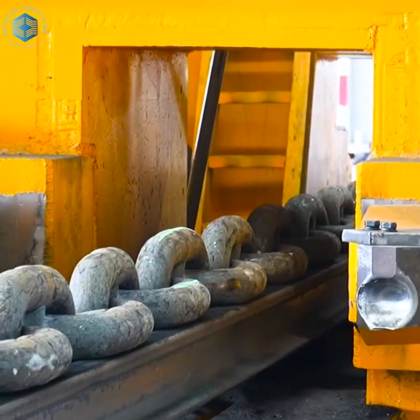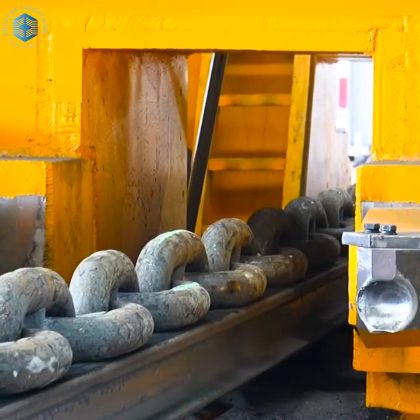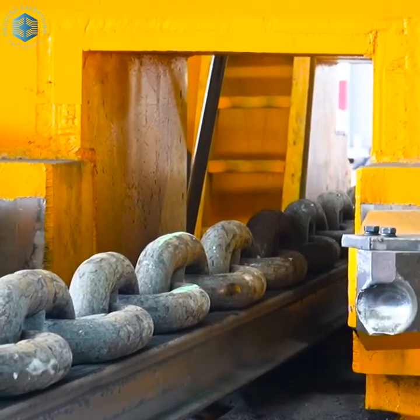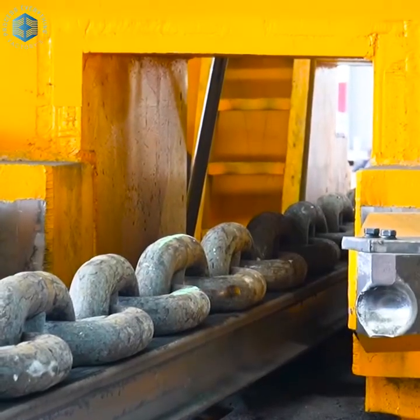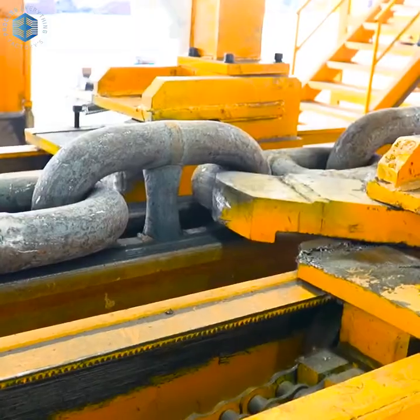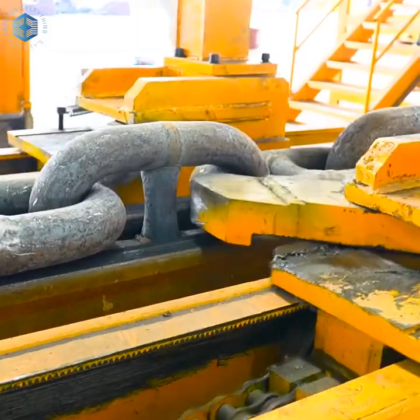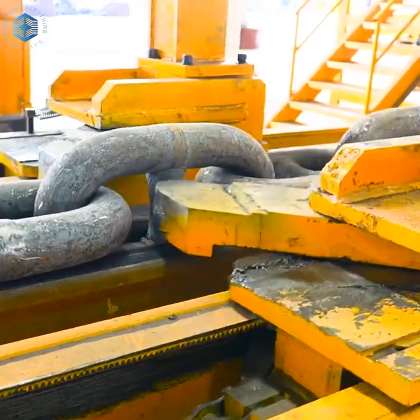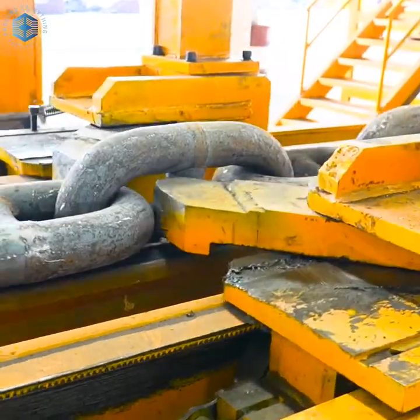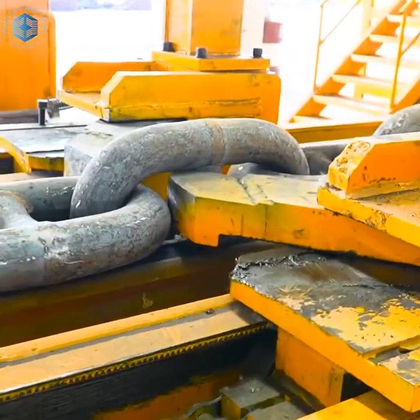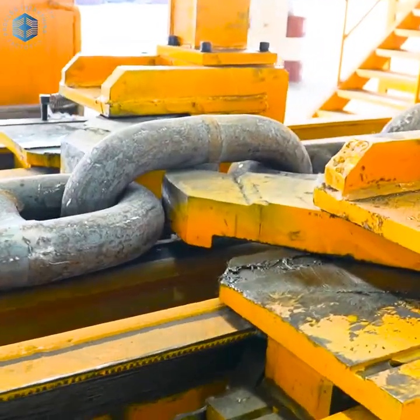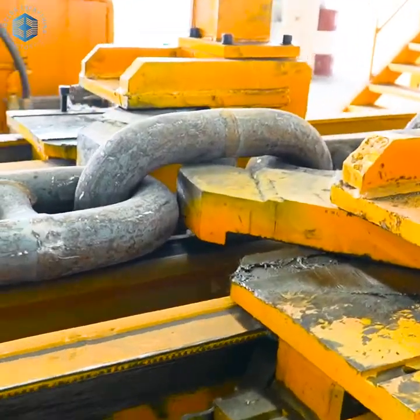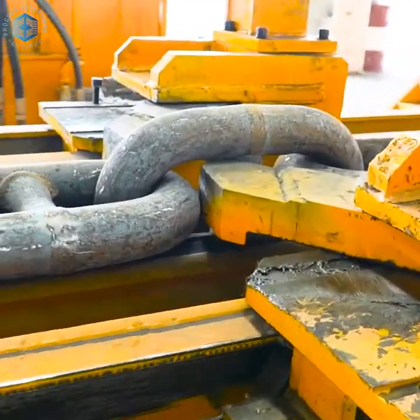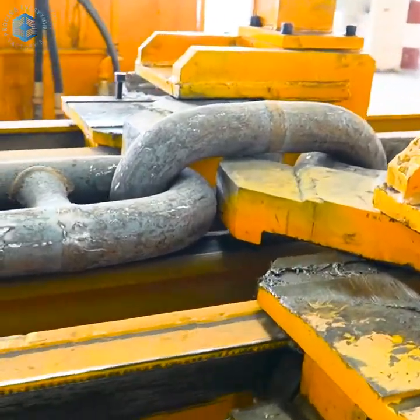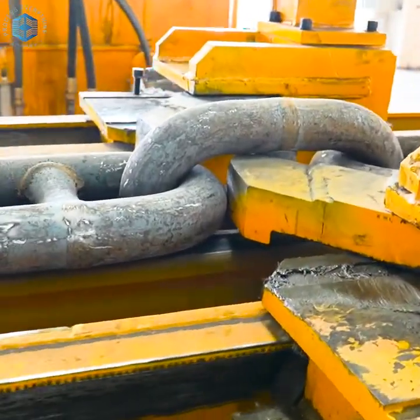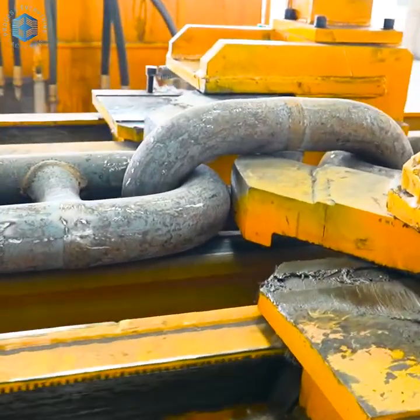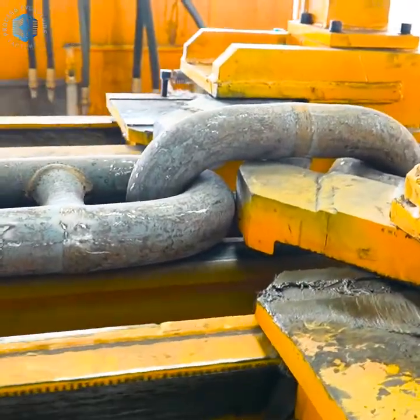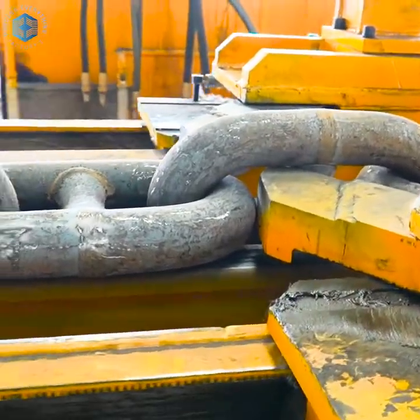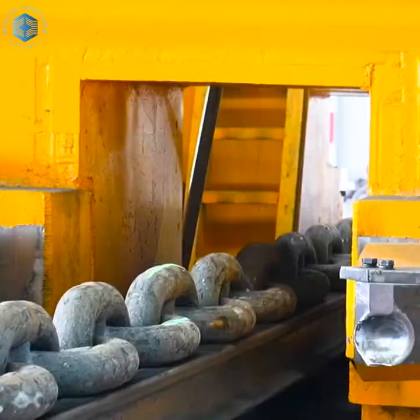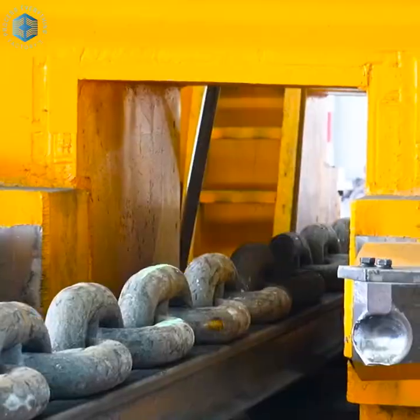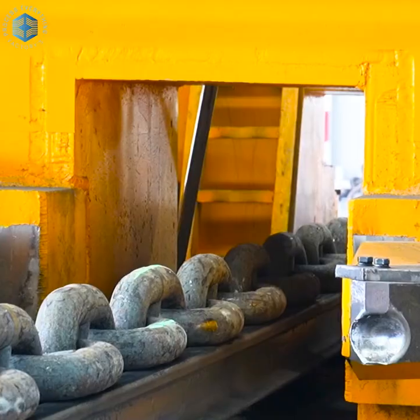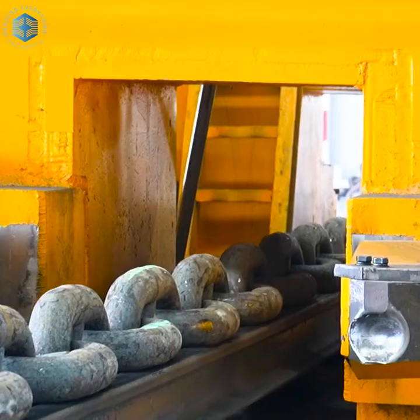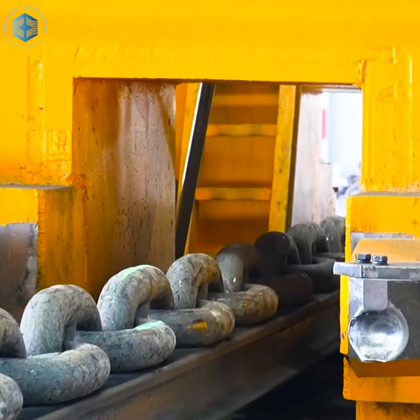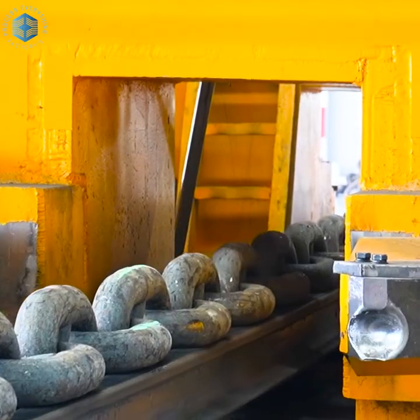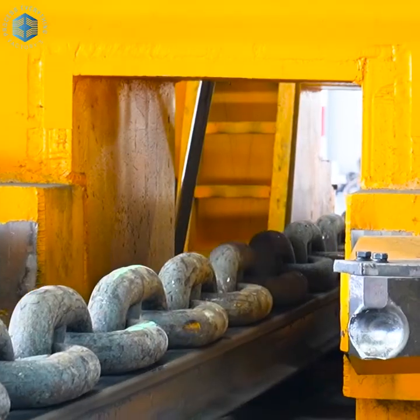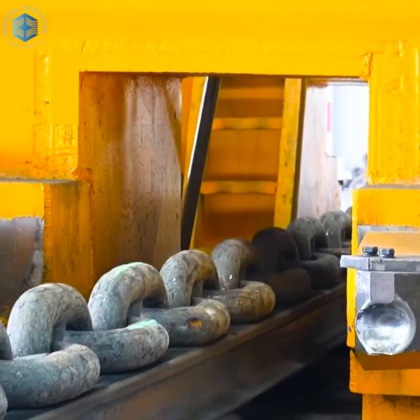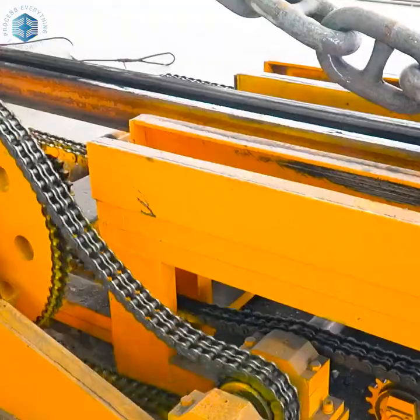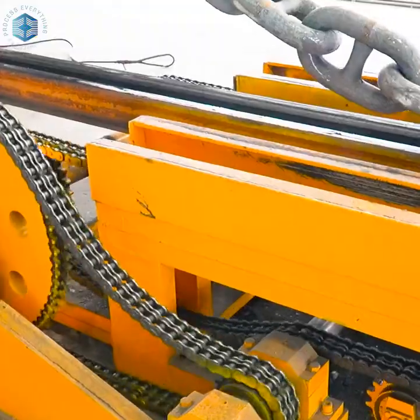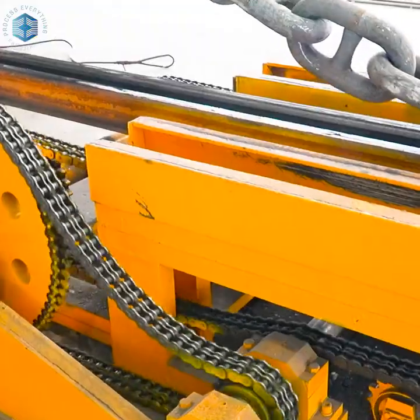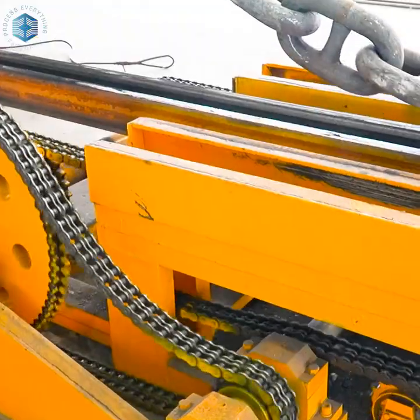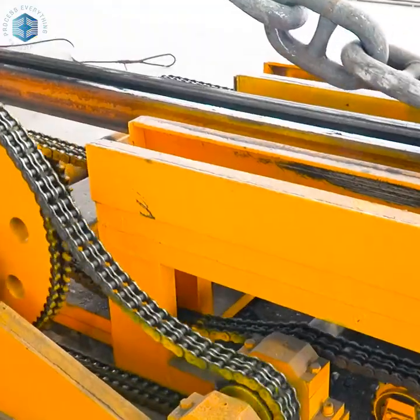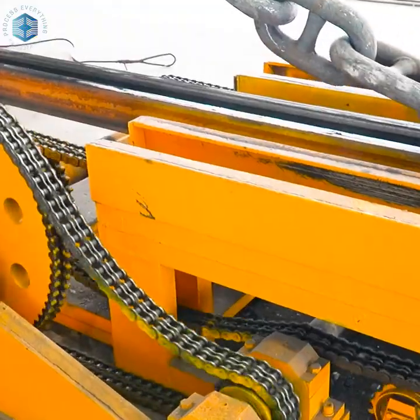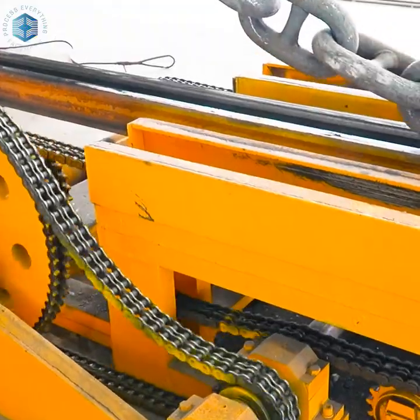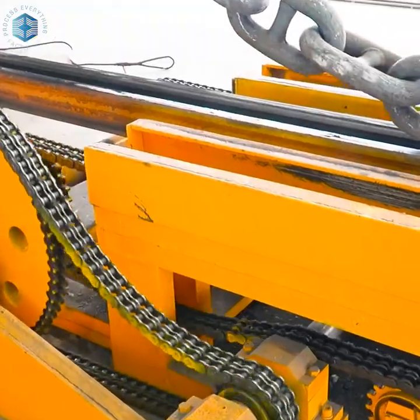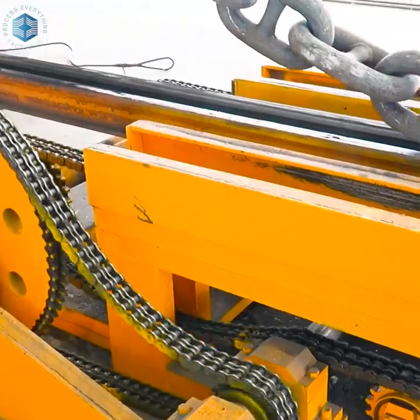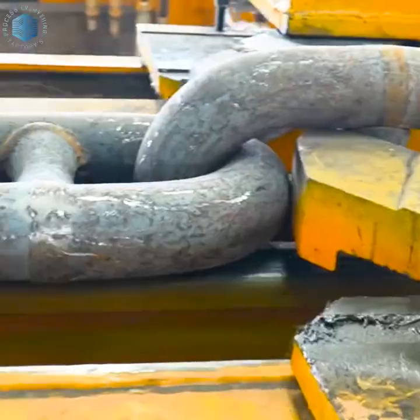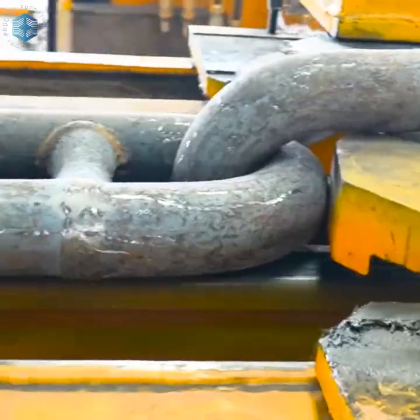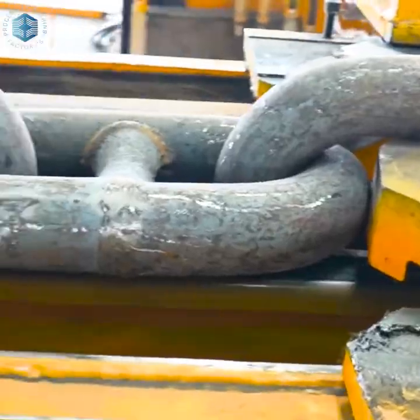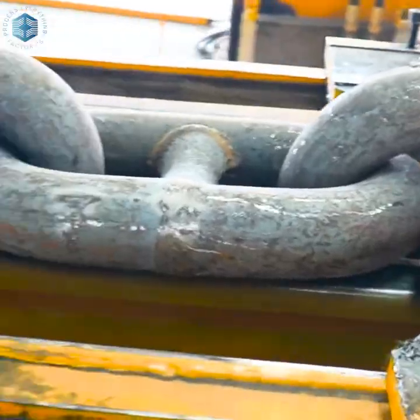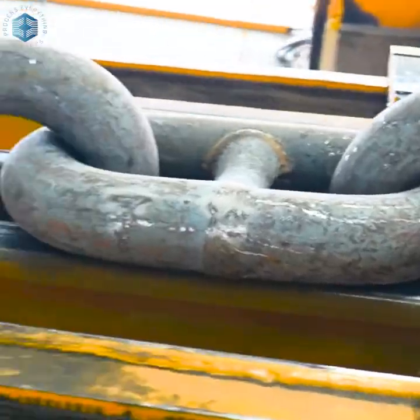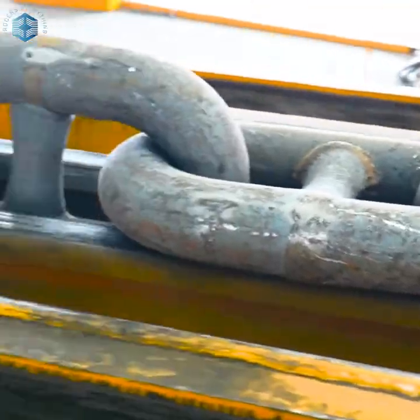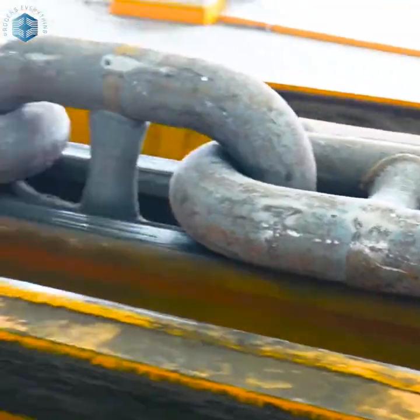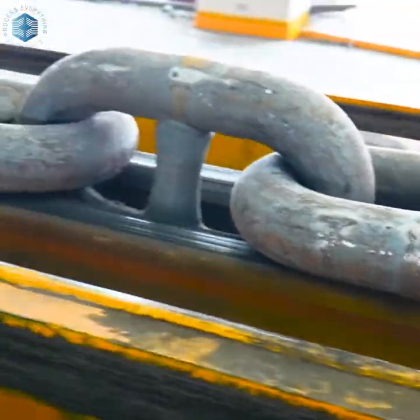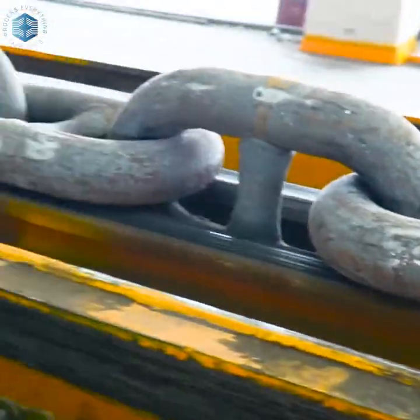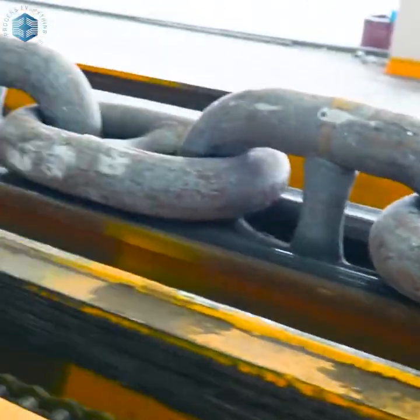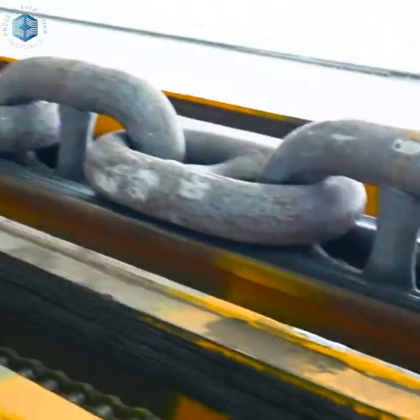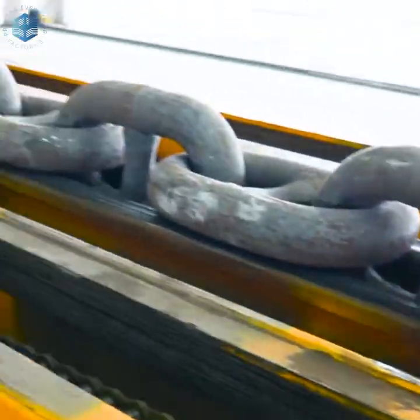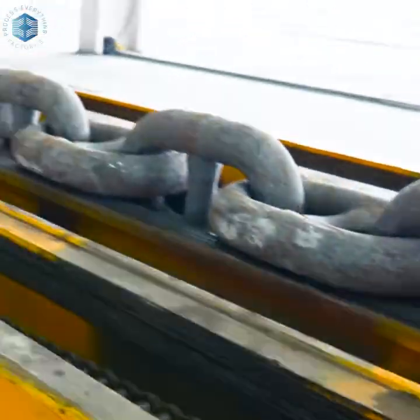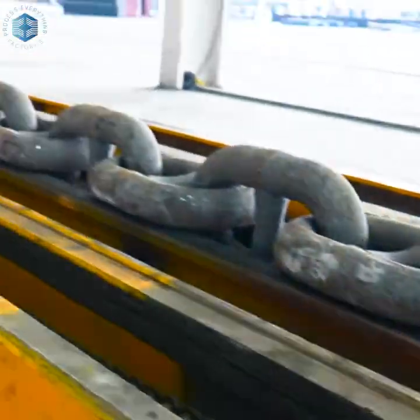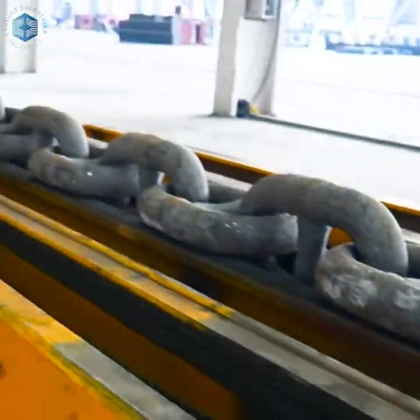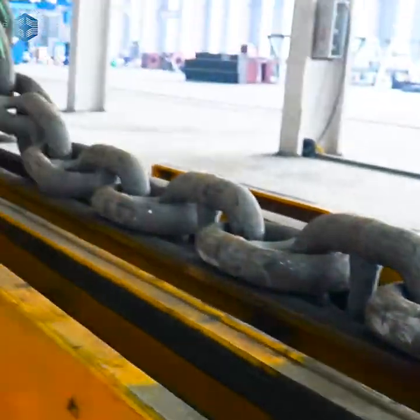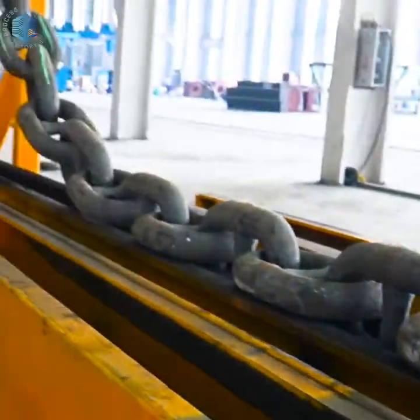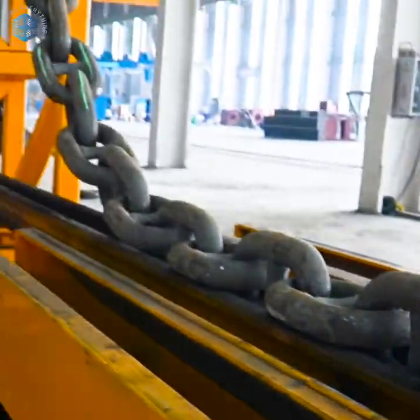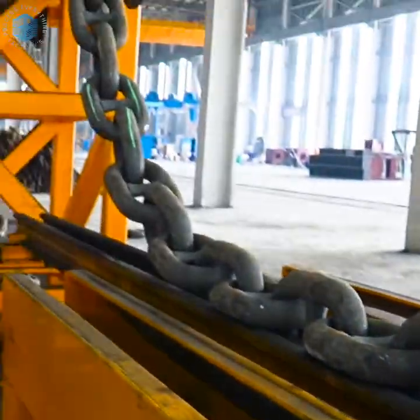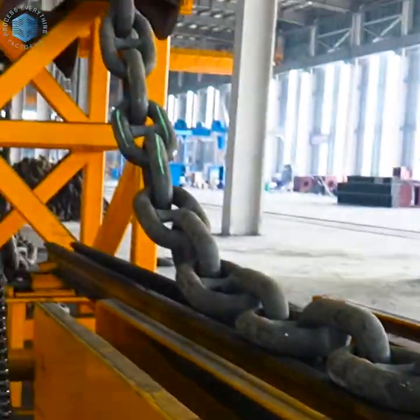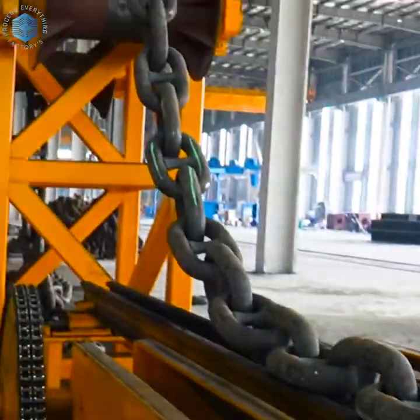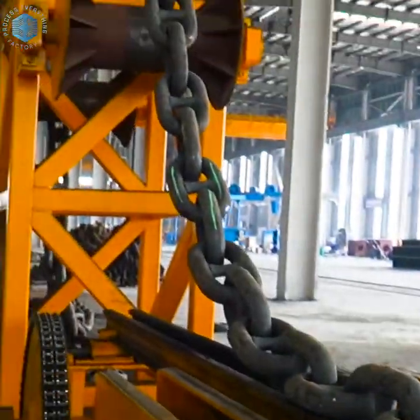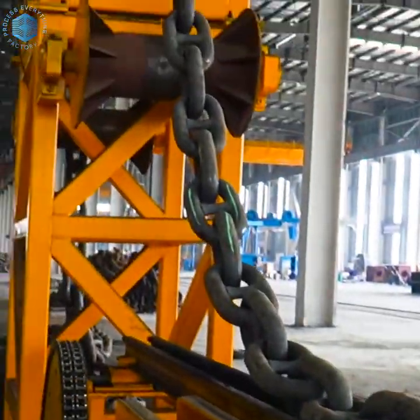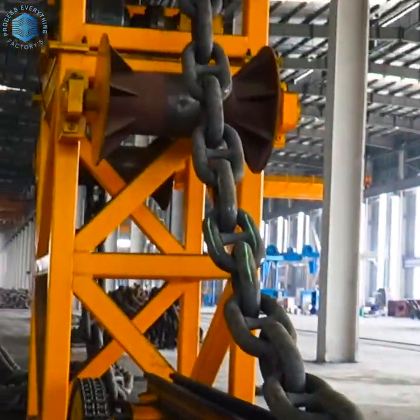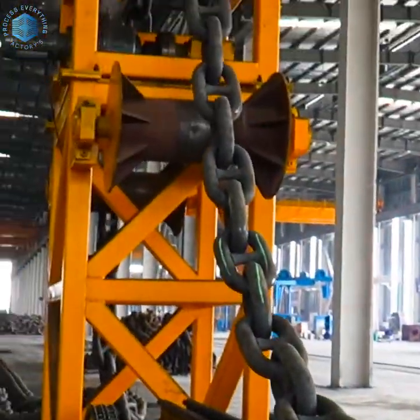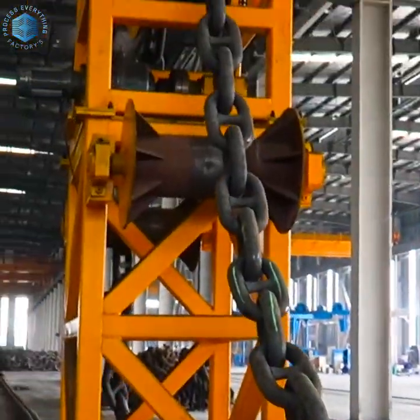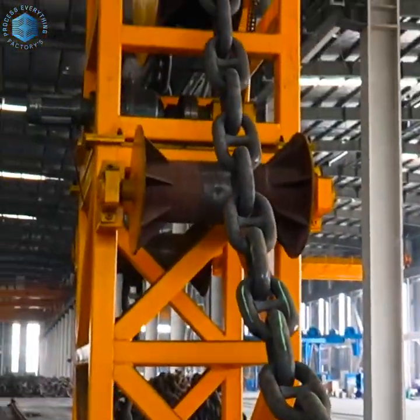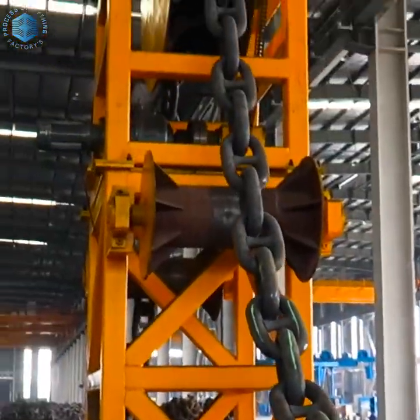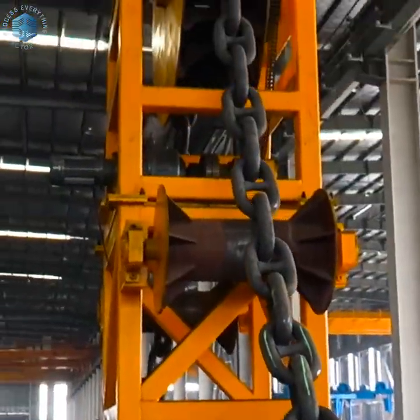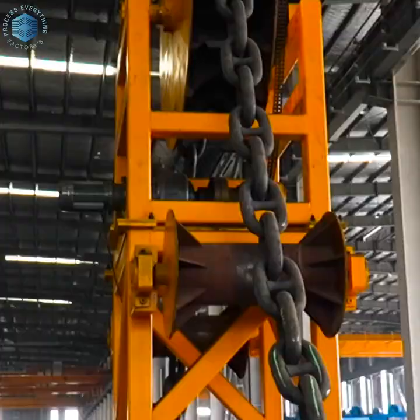The weld area is then forged or flattened to blend with the link. Some factories use controlled air cooling, while others opt for water quenching.